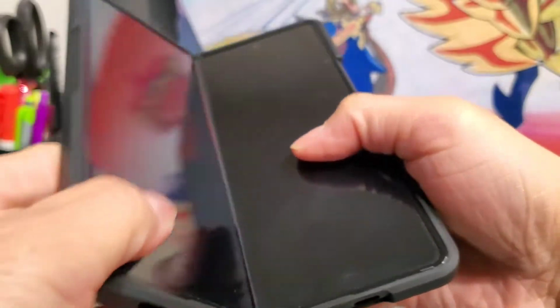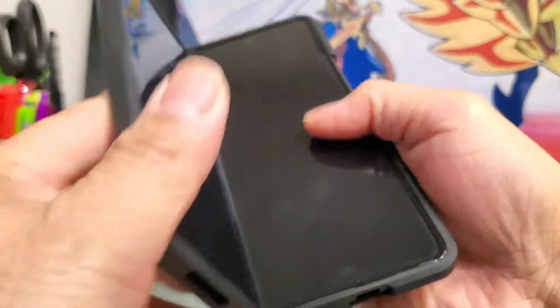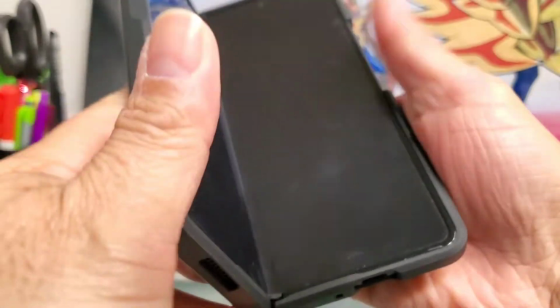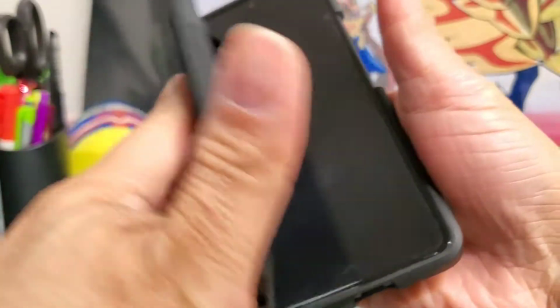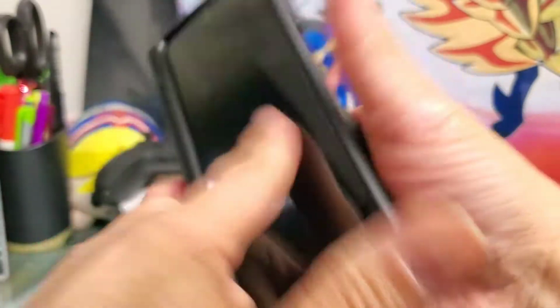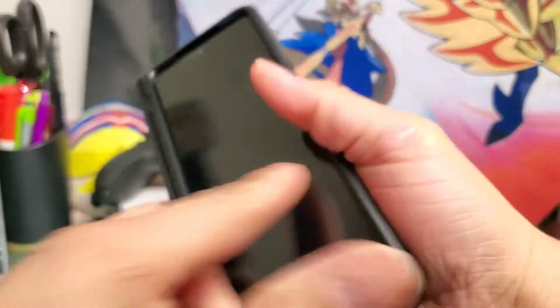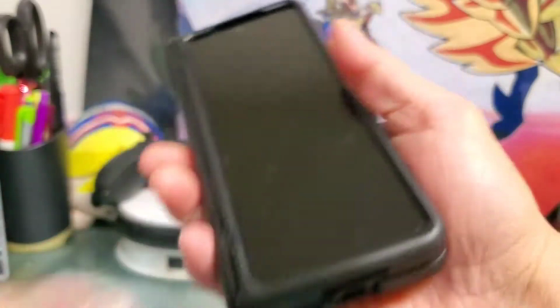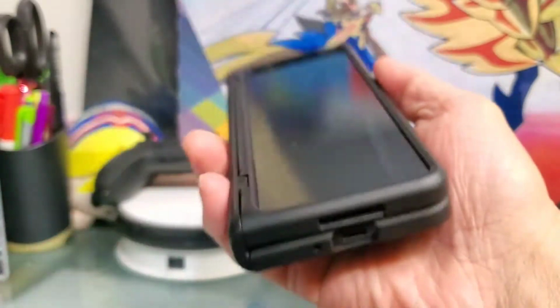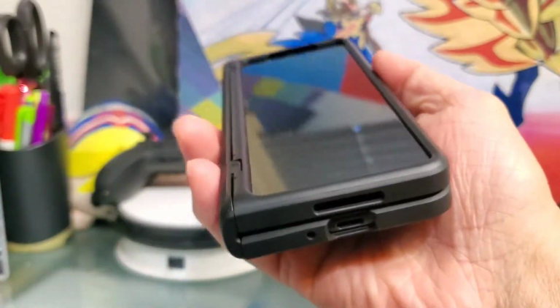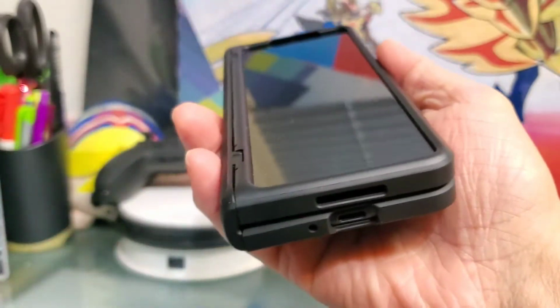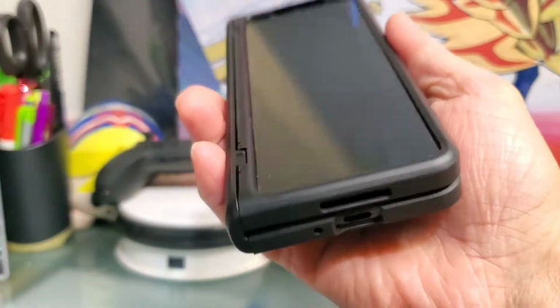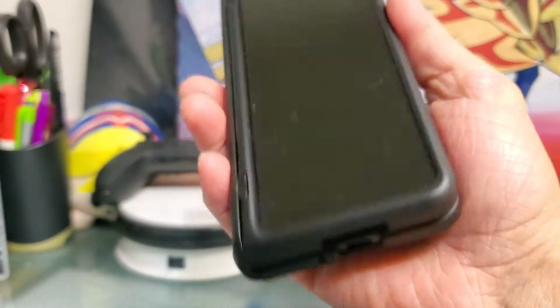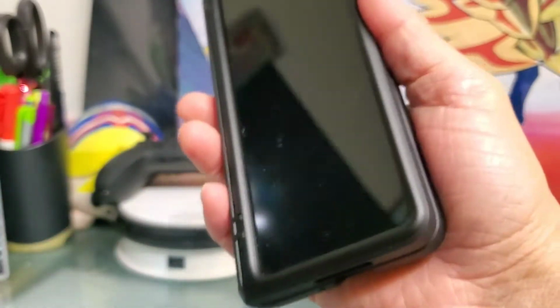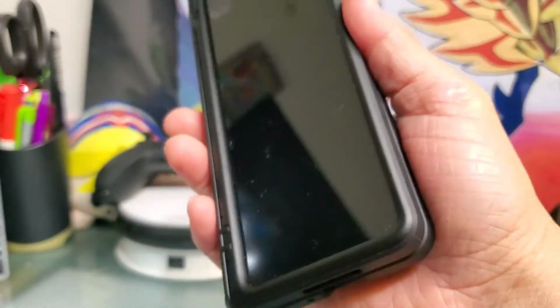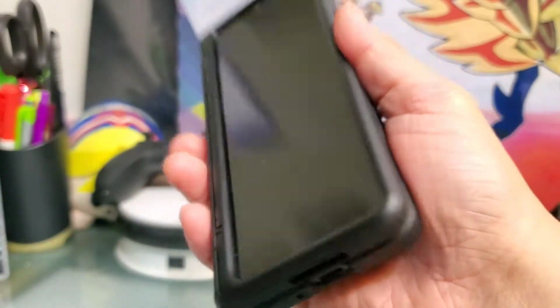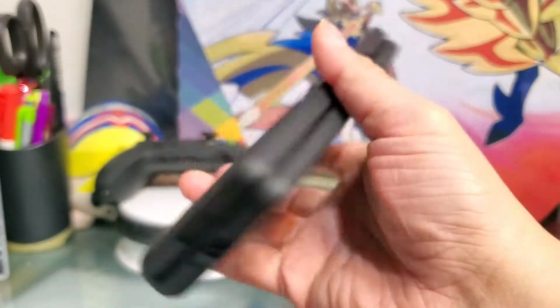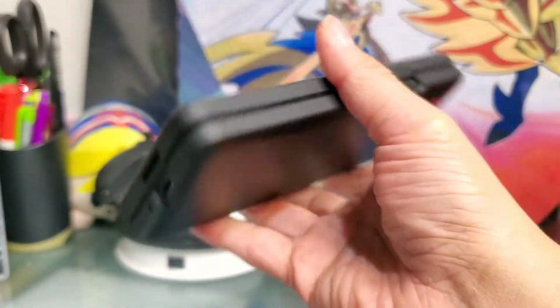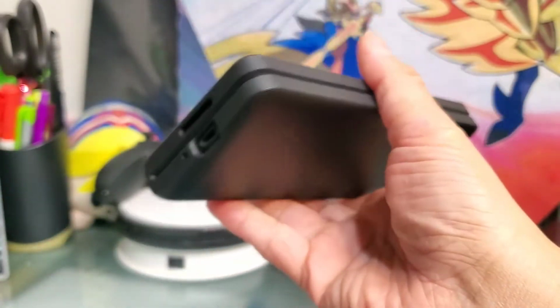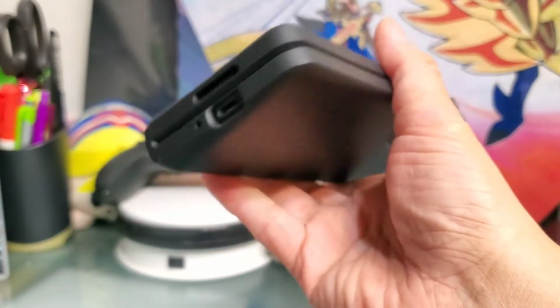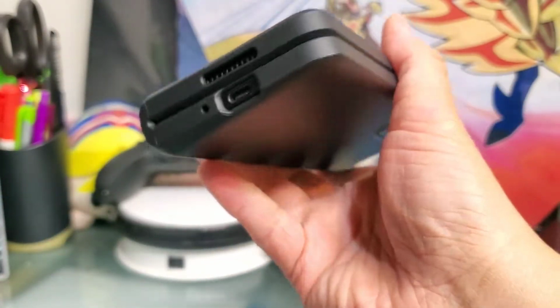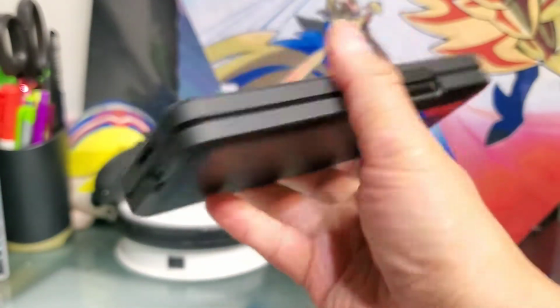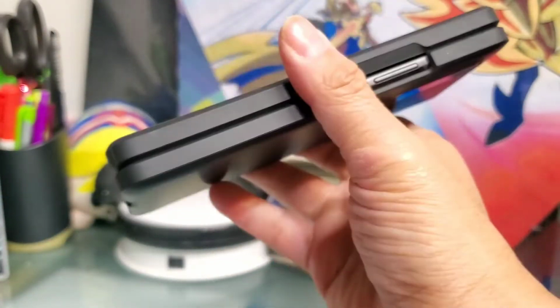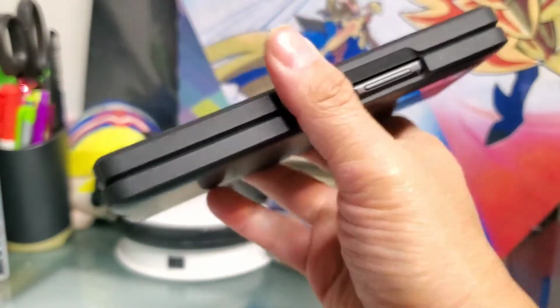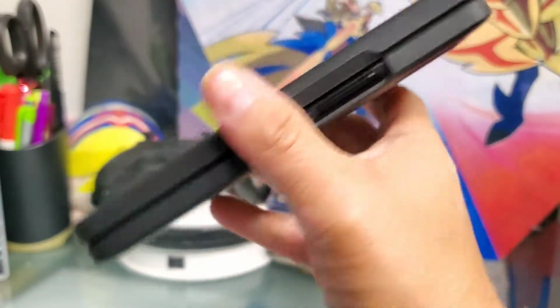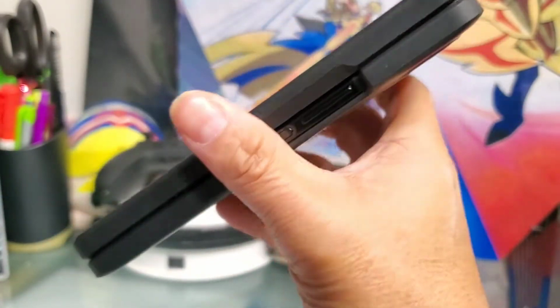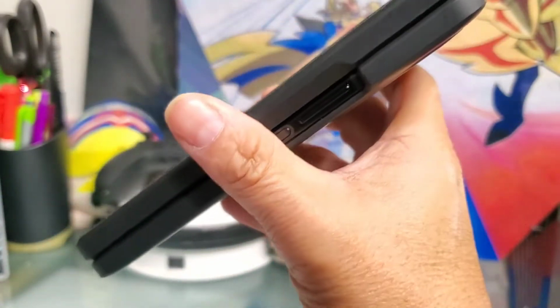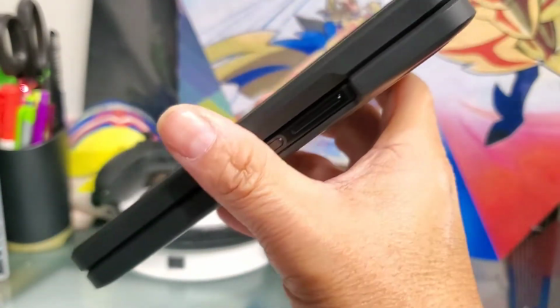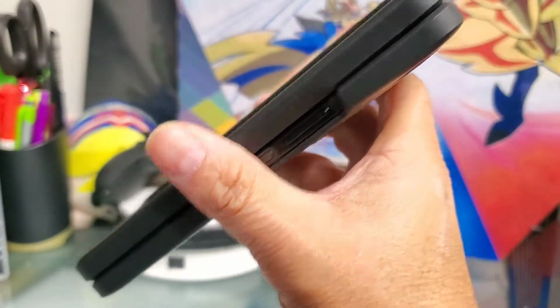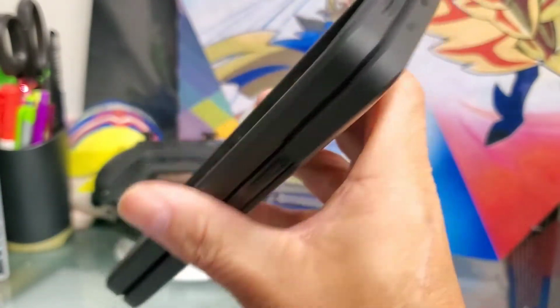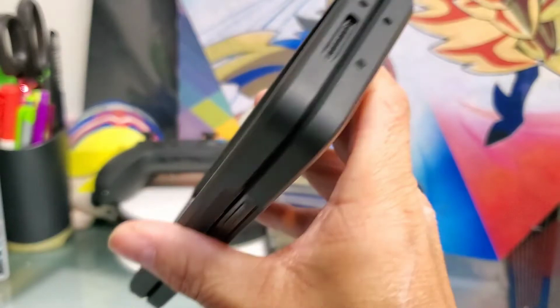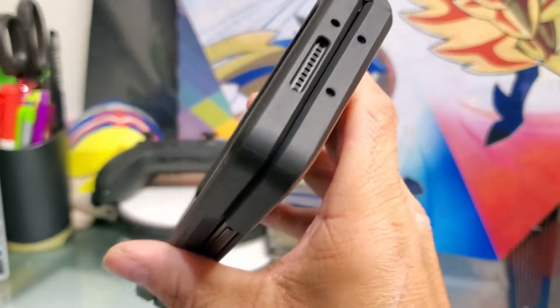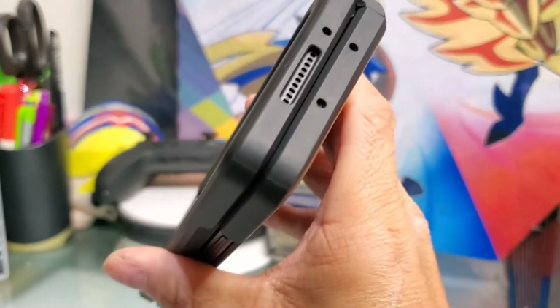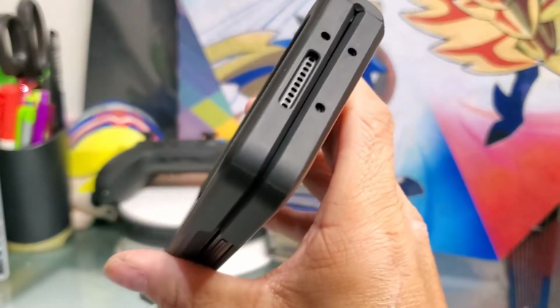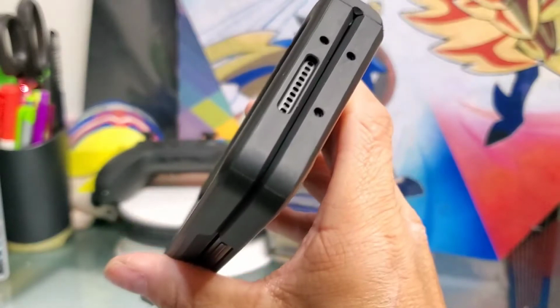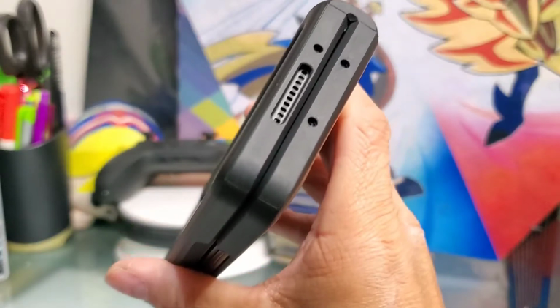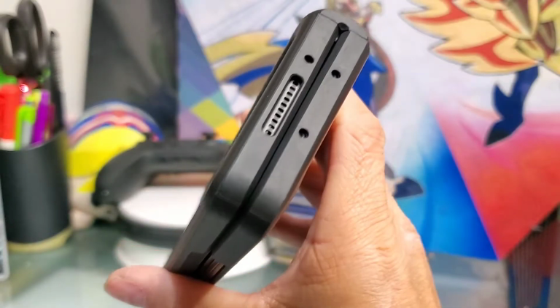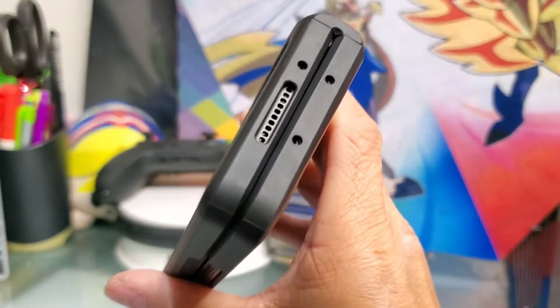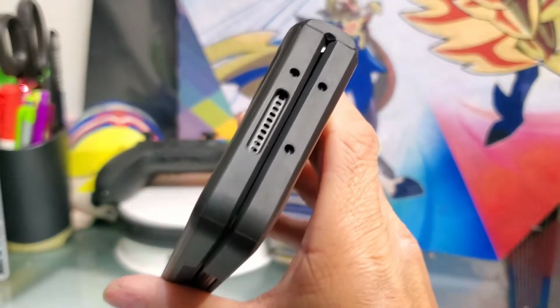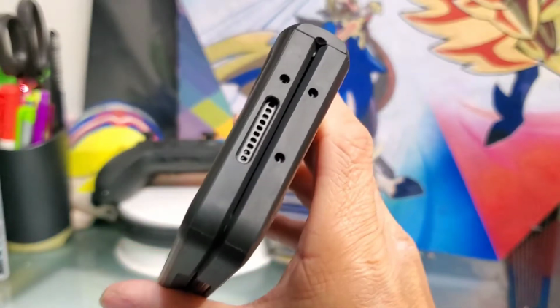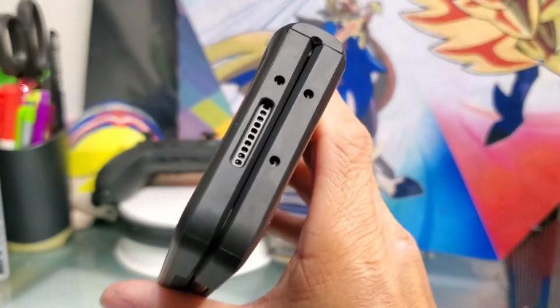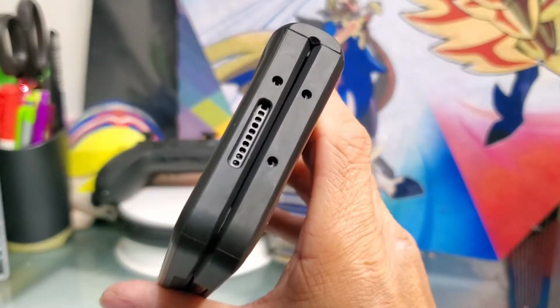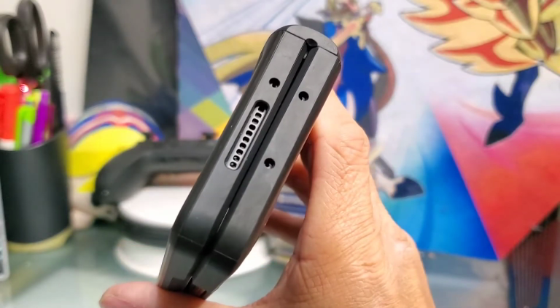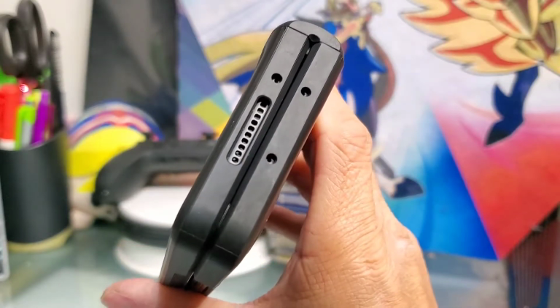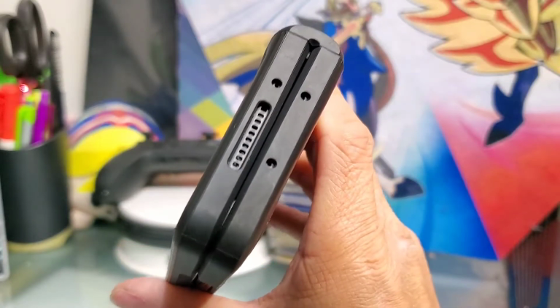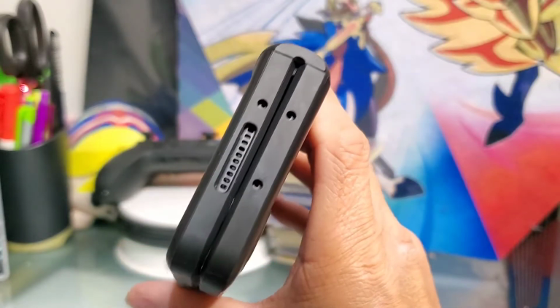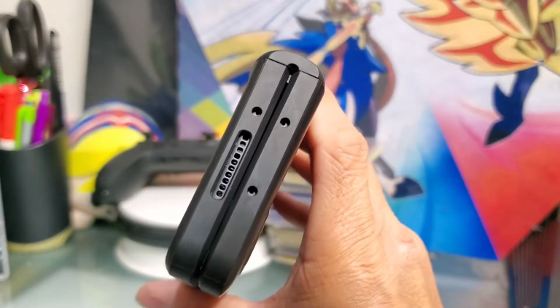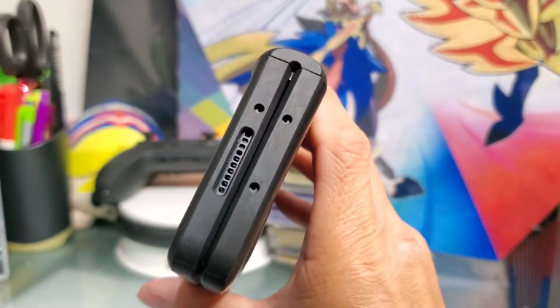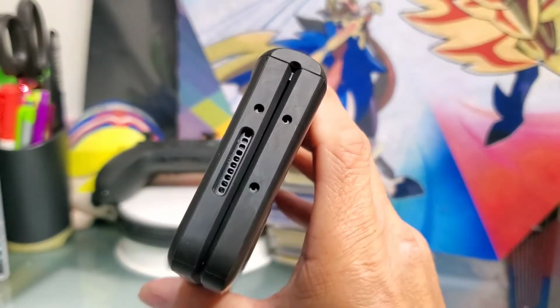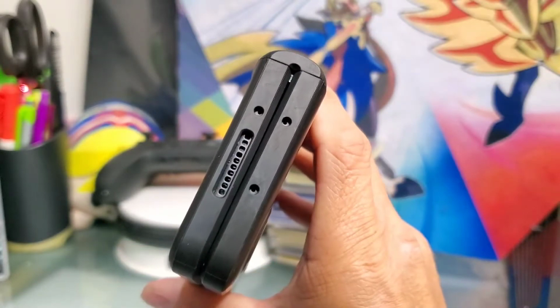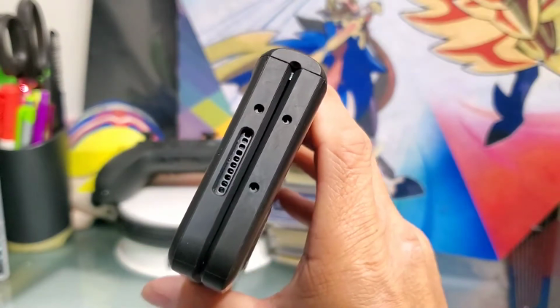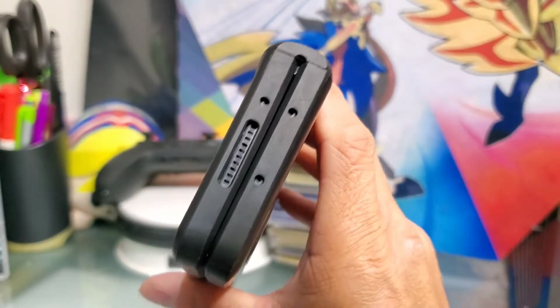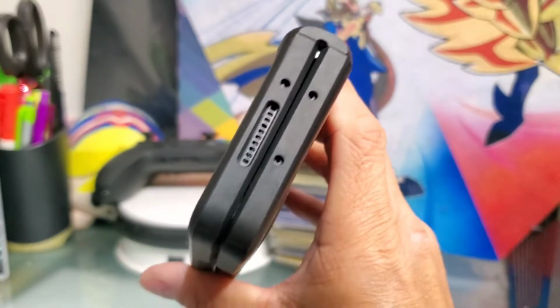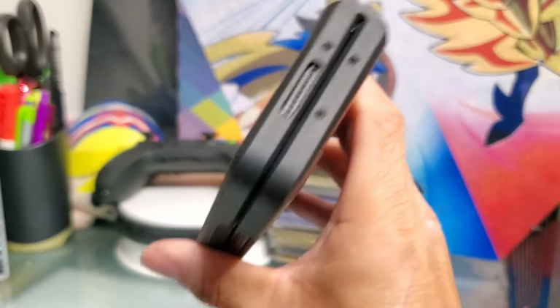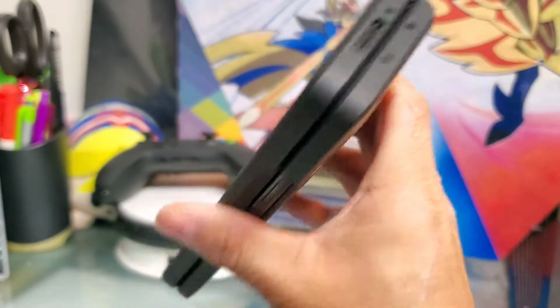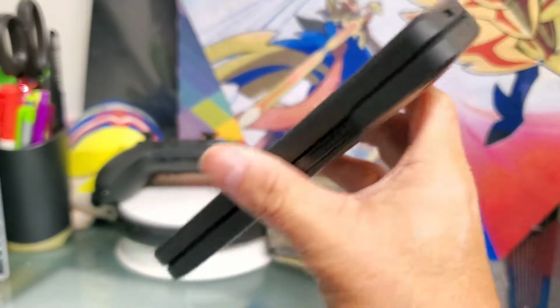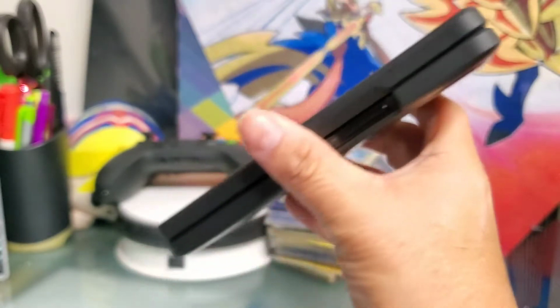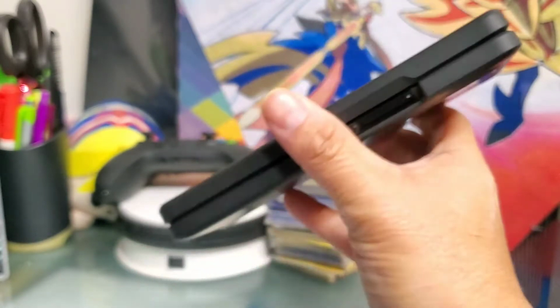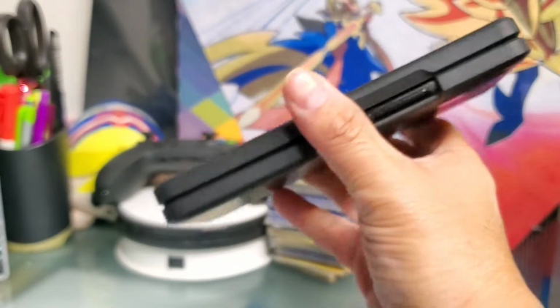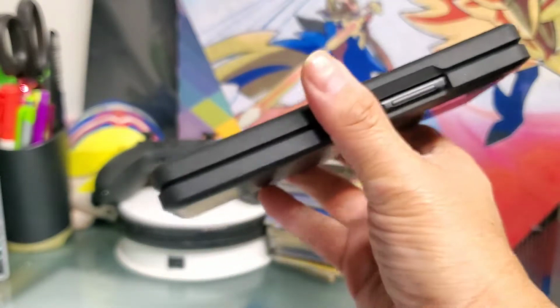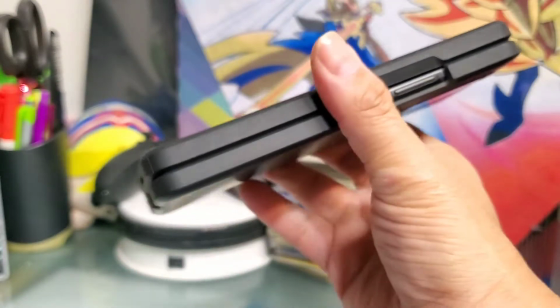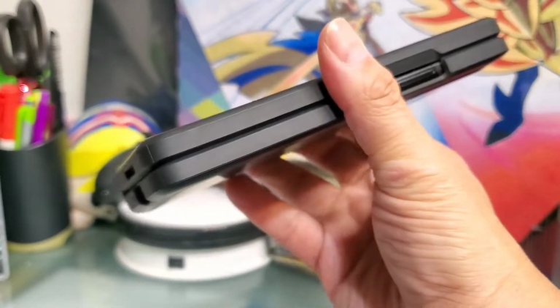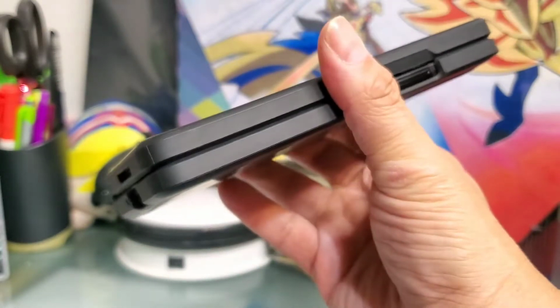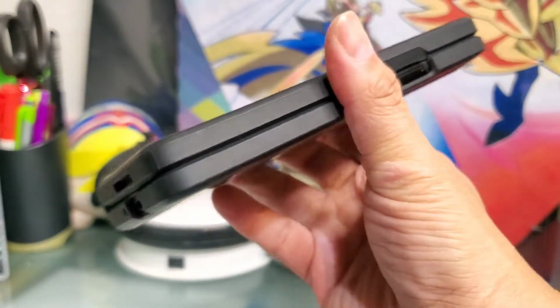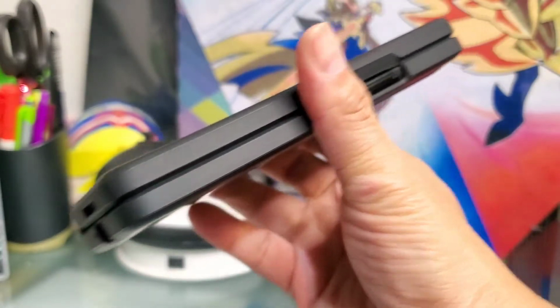You have a premium phone, so a premium price for the case. I think I paid about $80 for it. All the cutouts are in the right place.